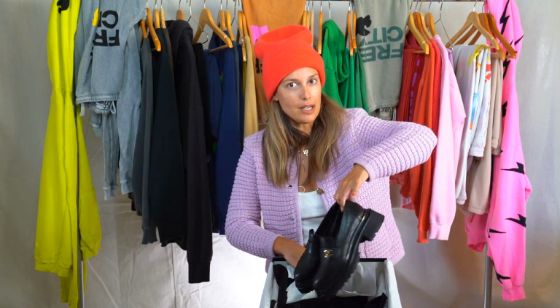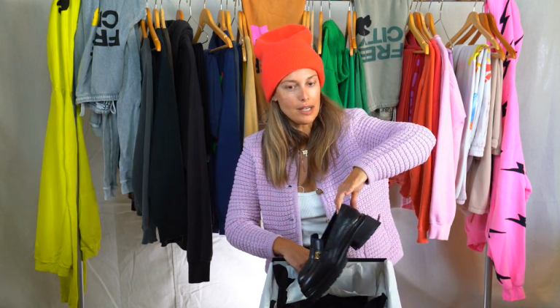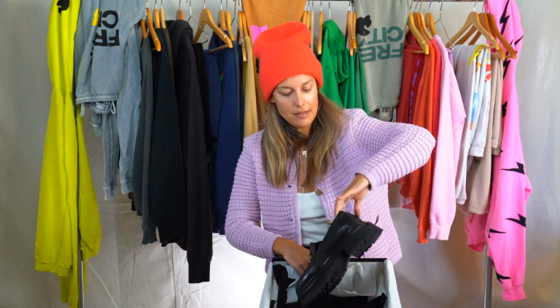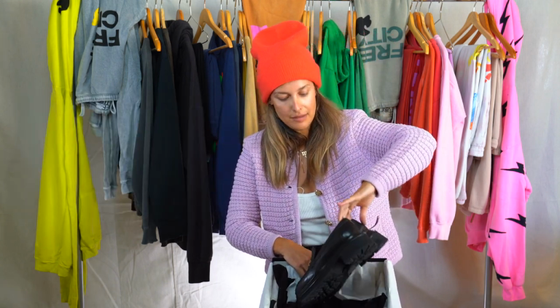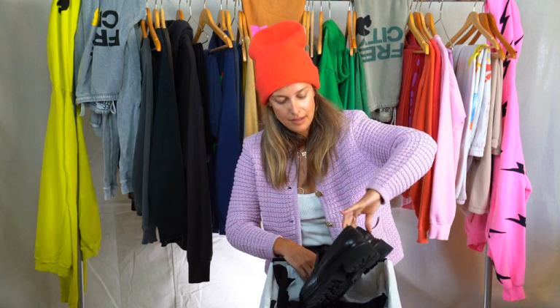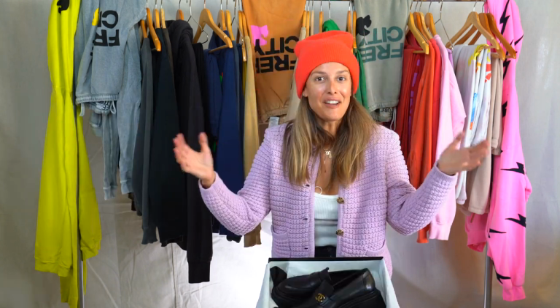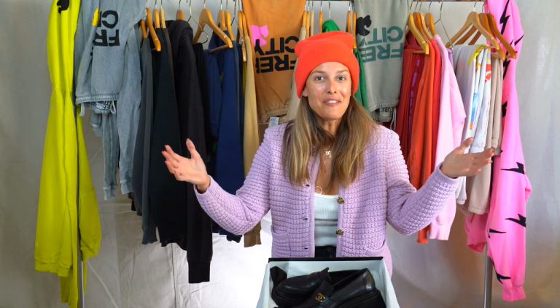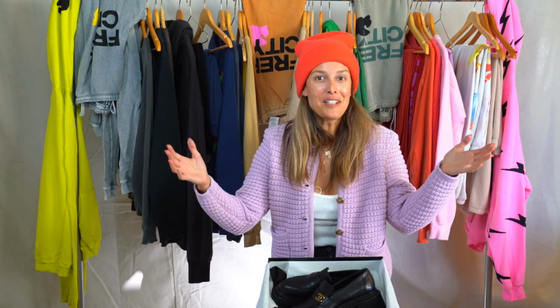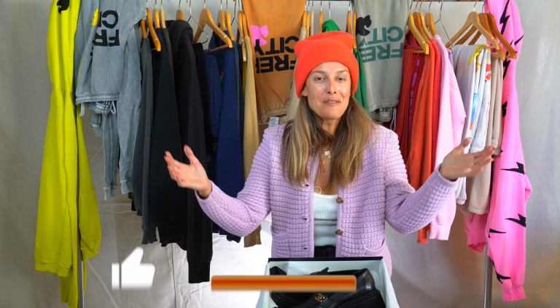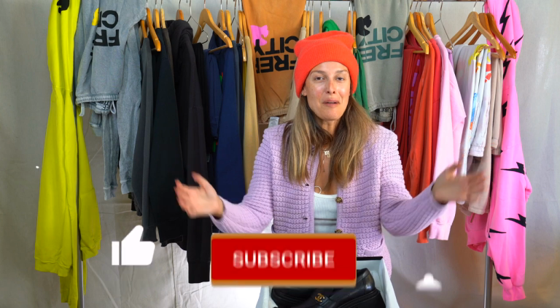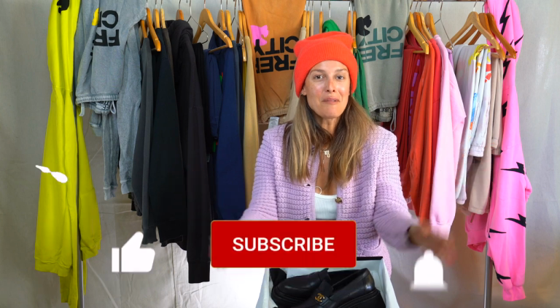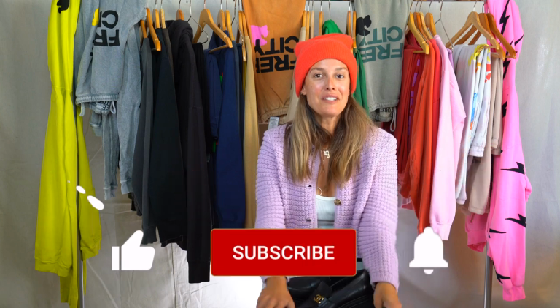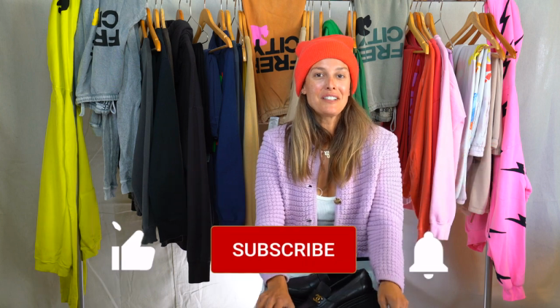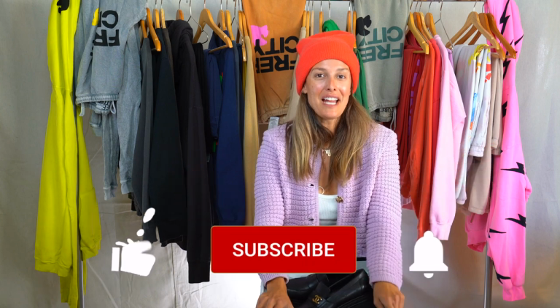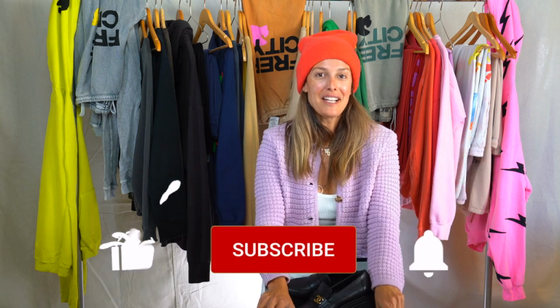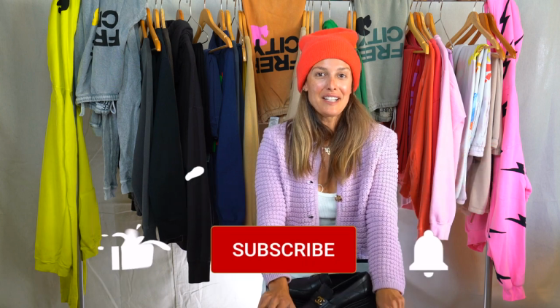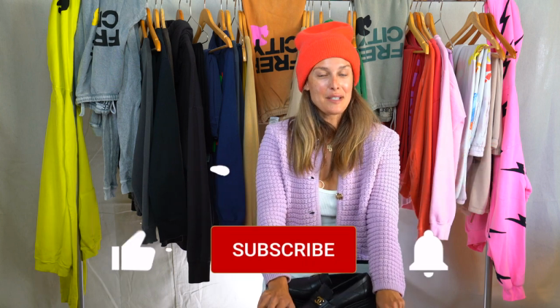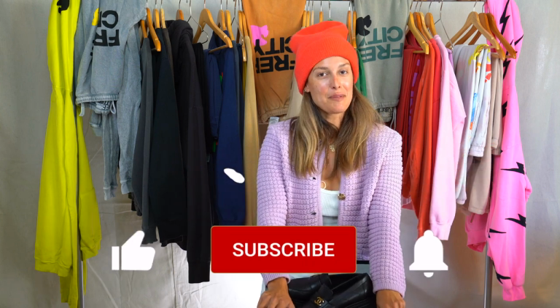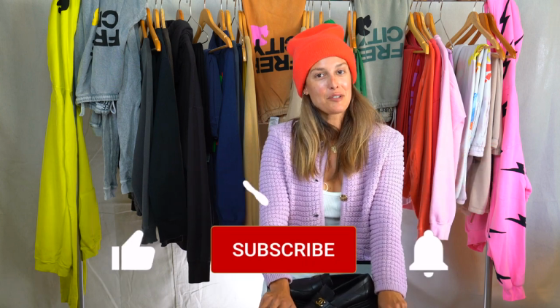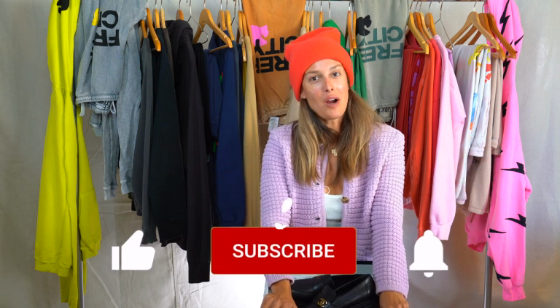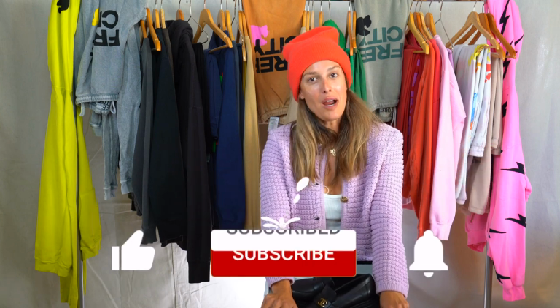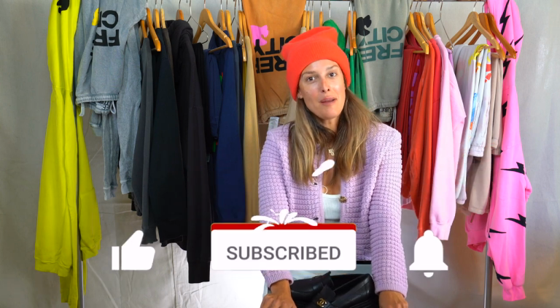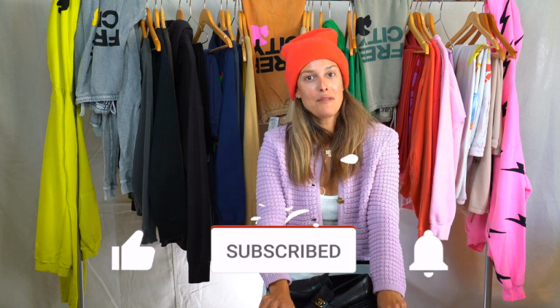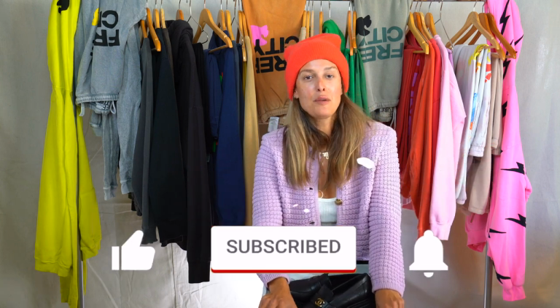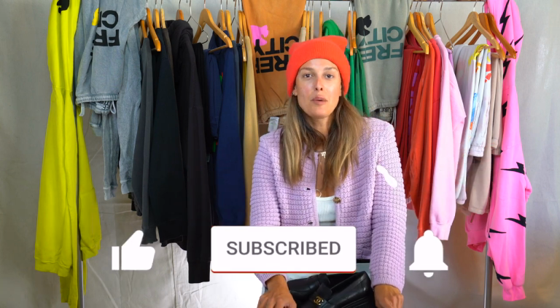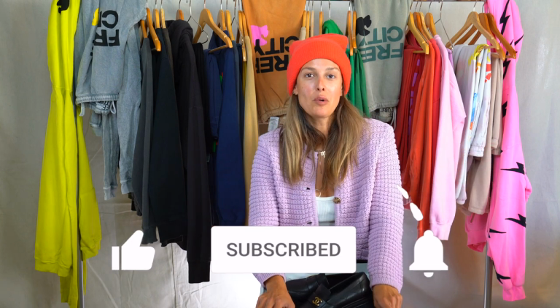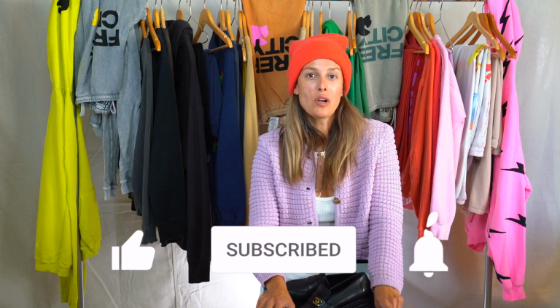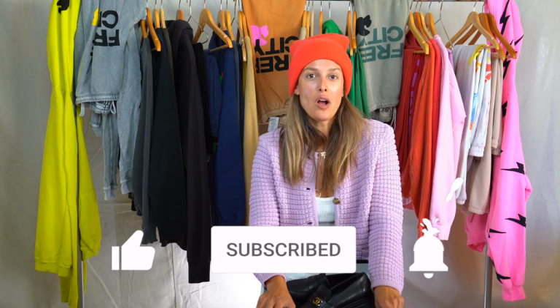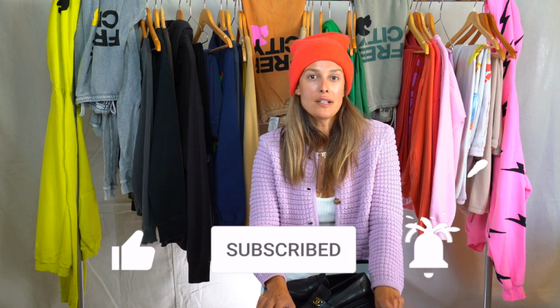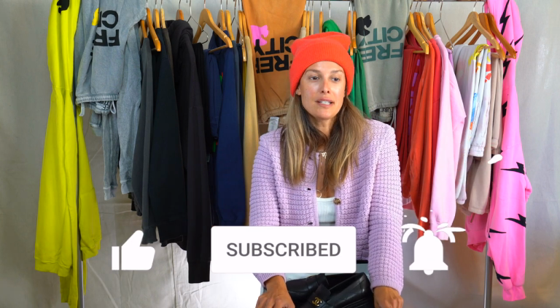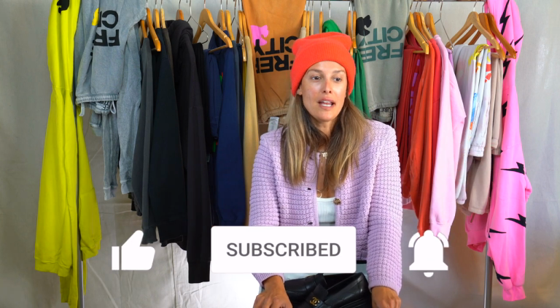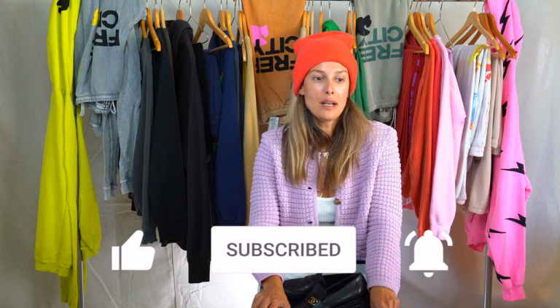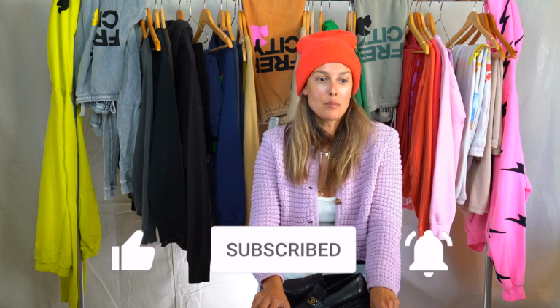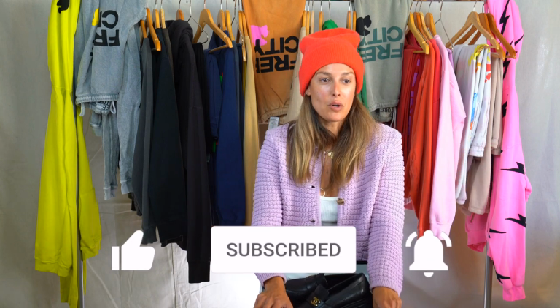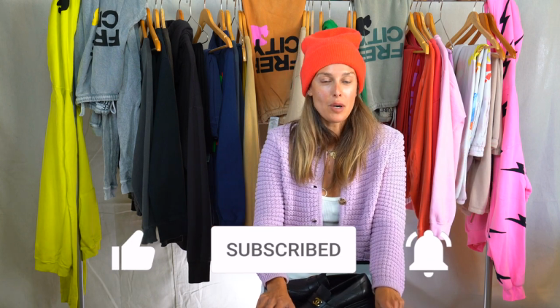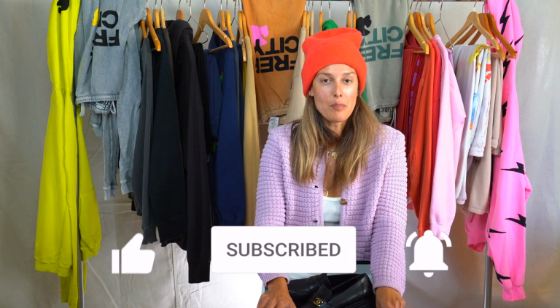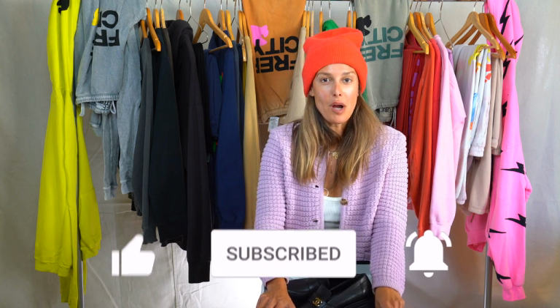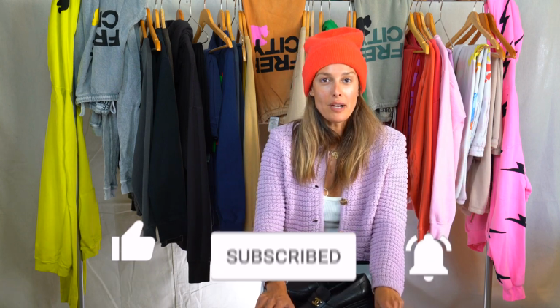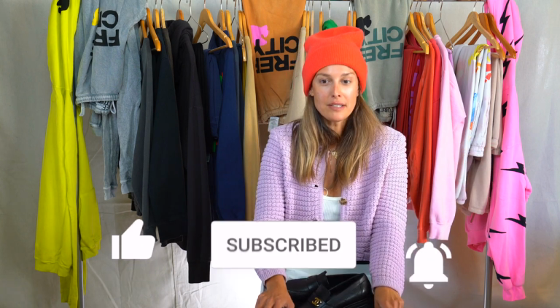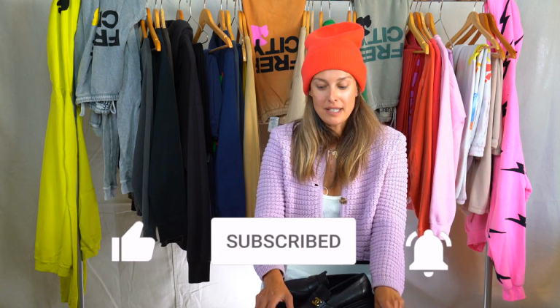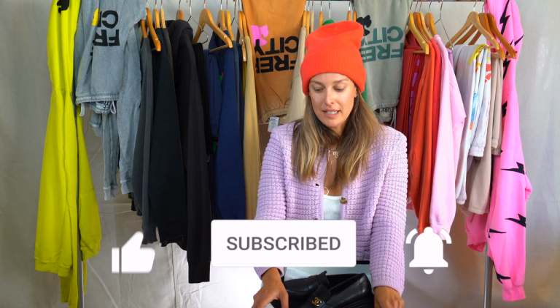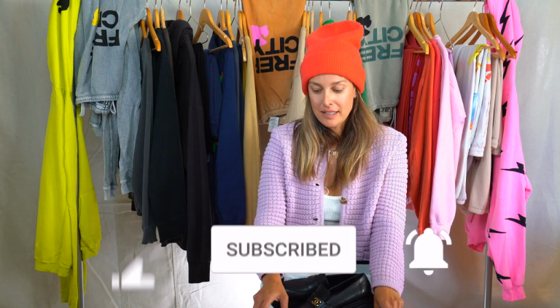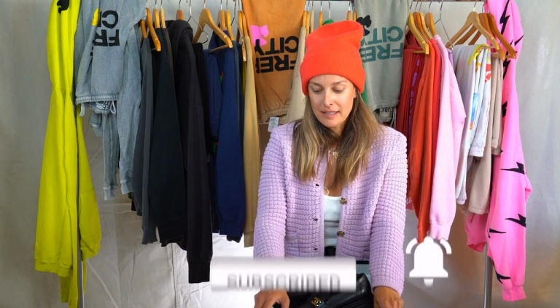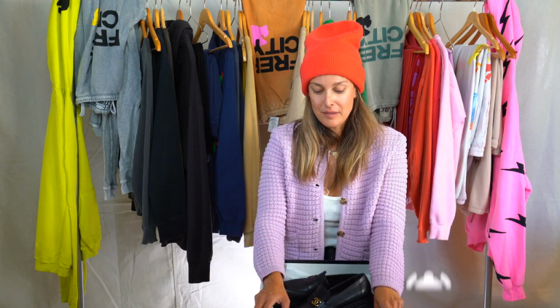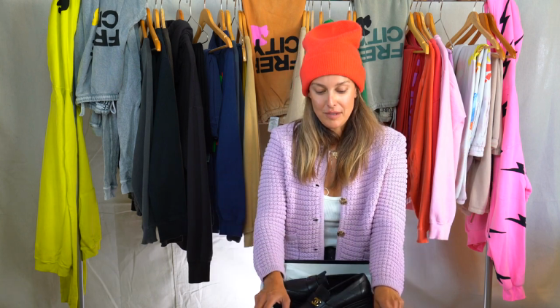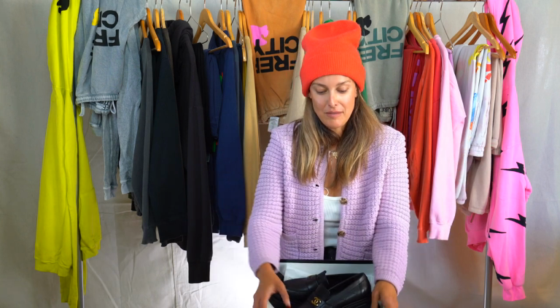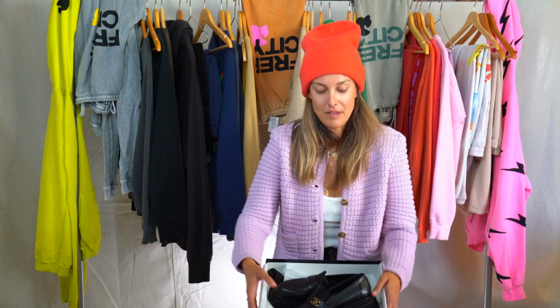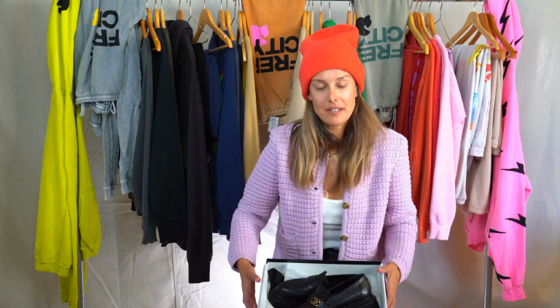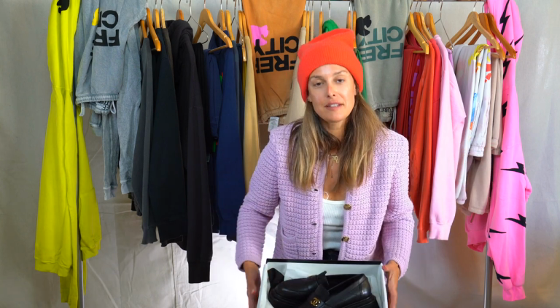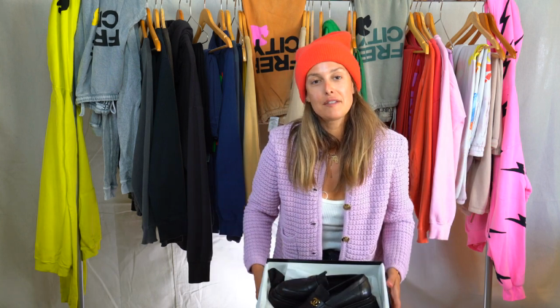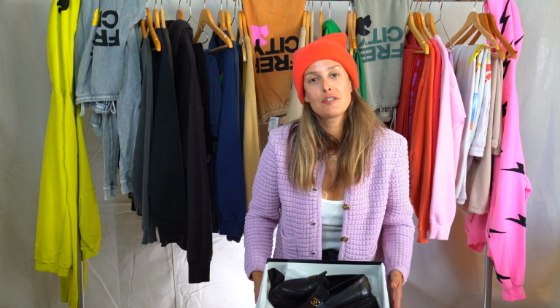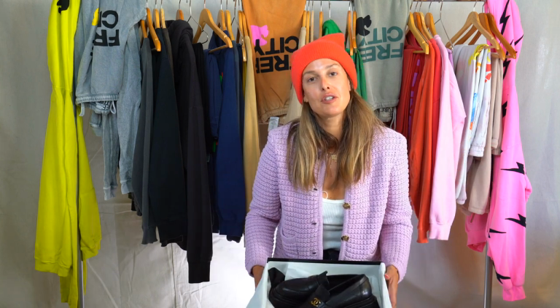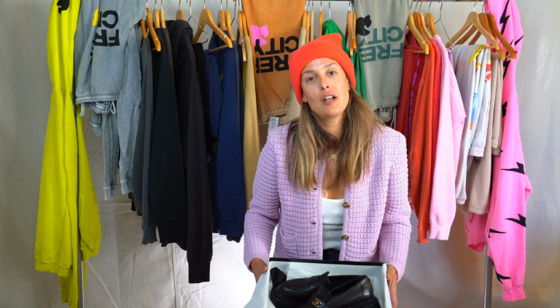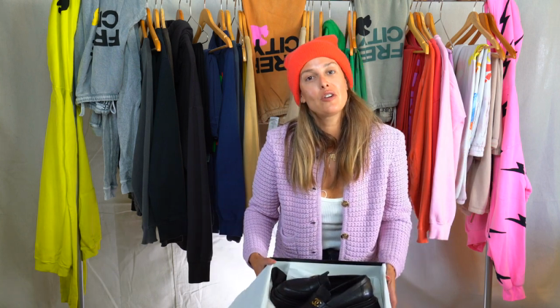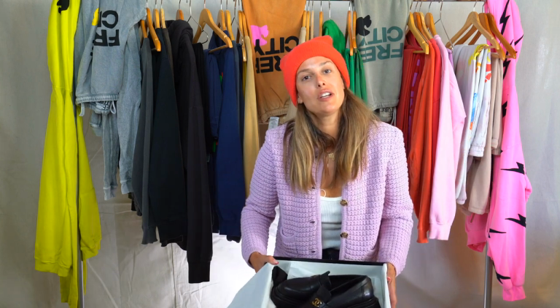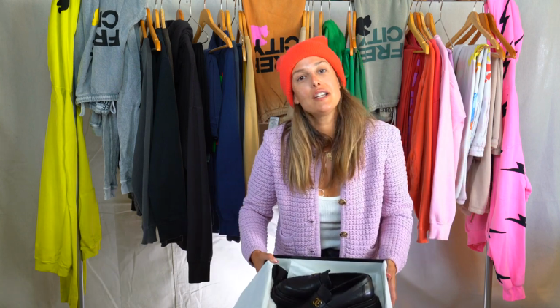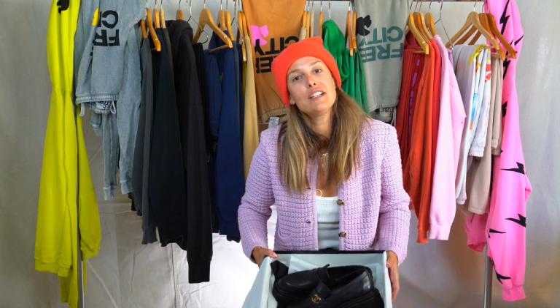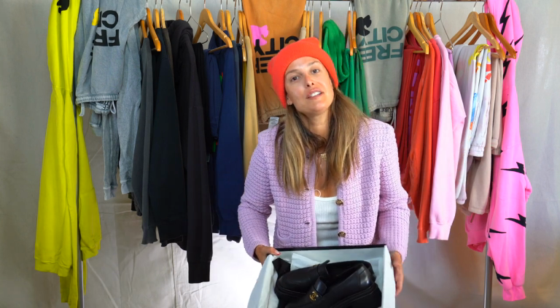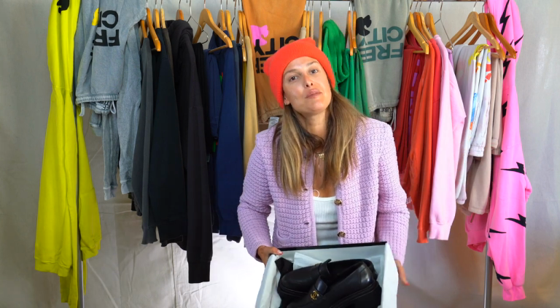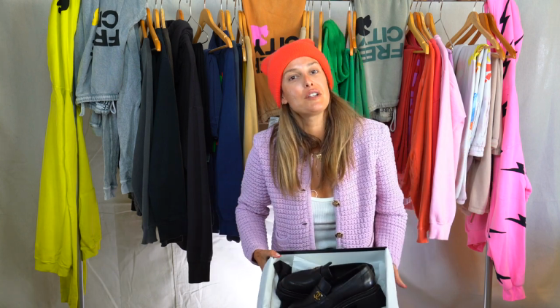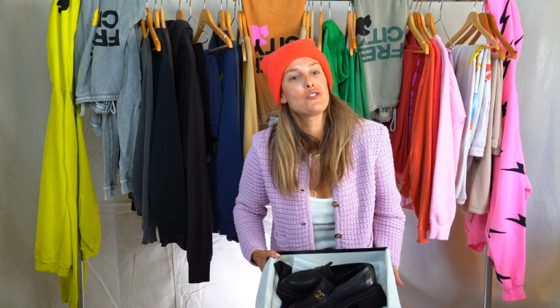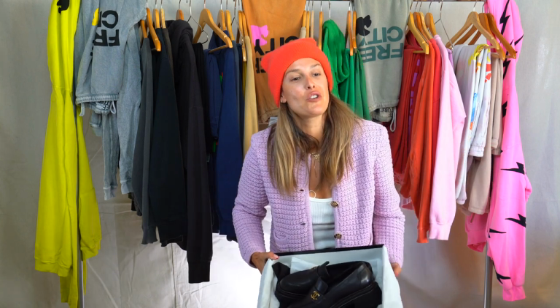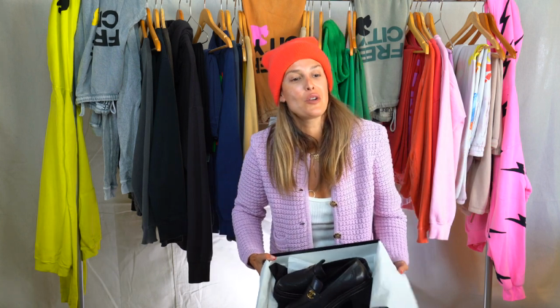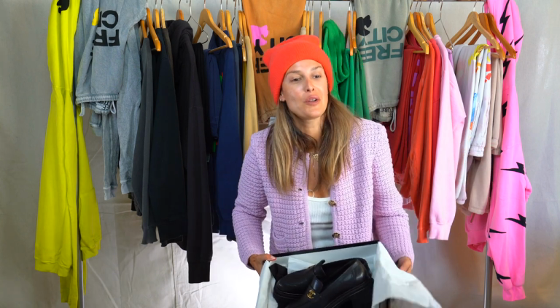Definitely remember to like and subscribe if you want more content and more unboxings — we have lots of Chanel goodies we can show you!